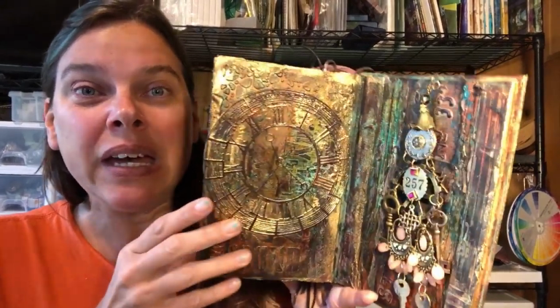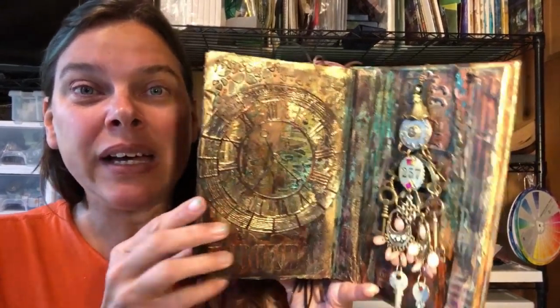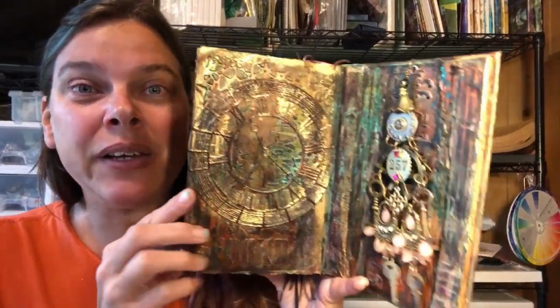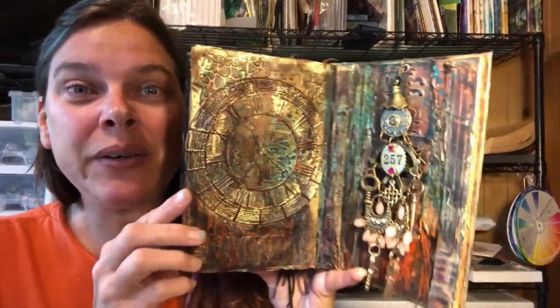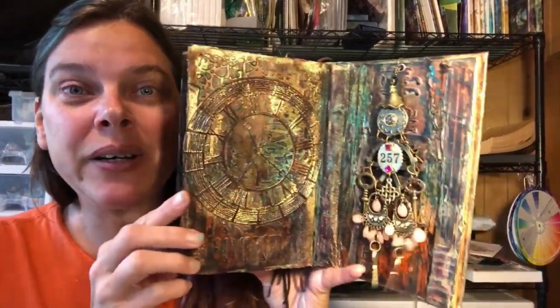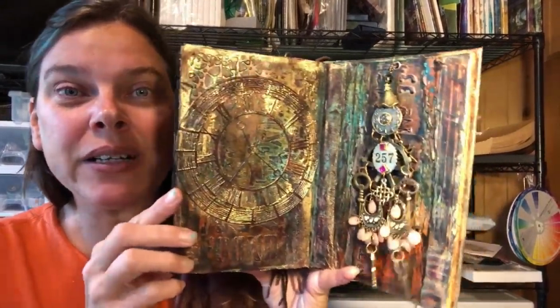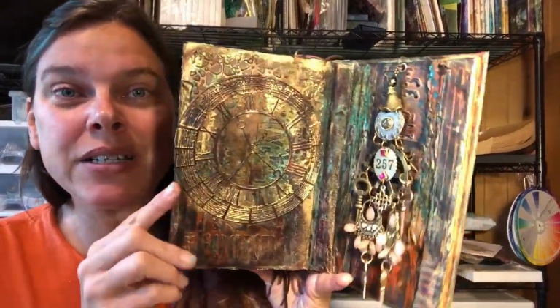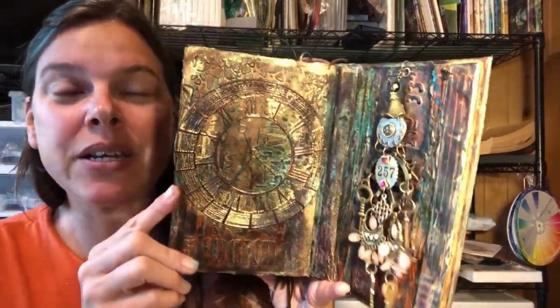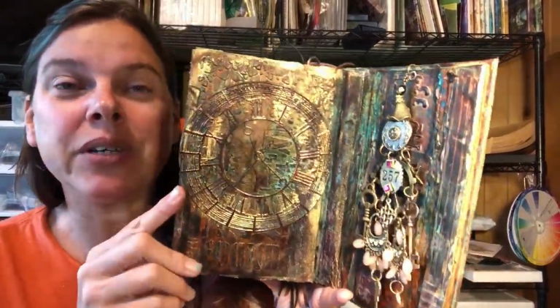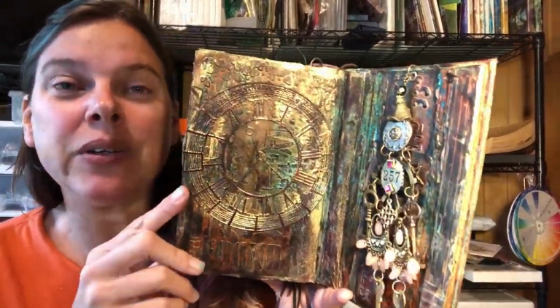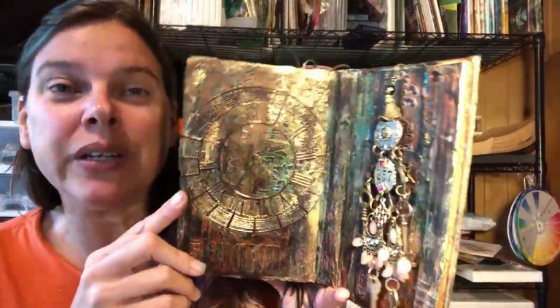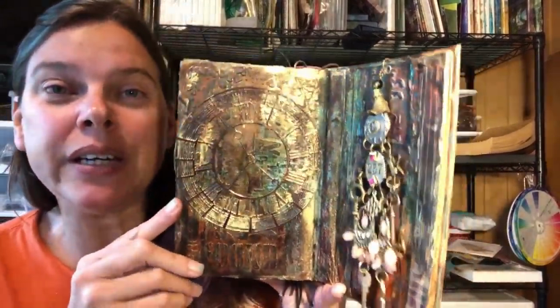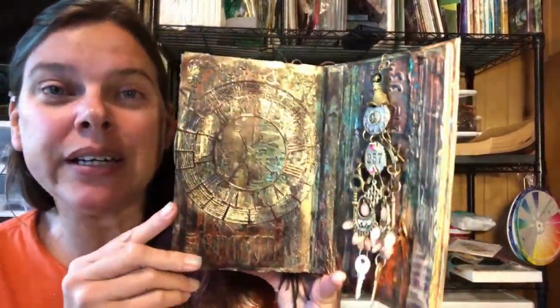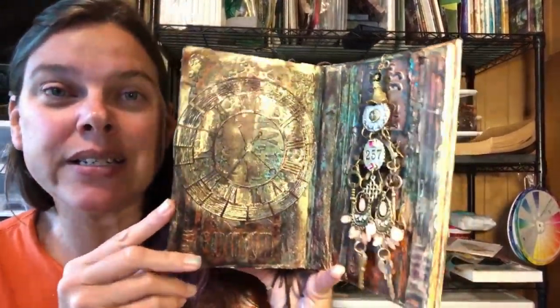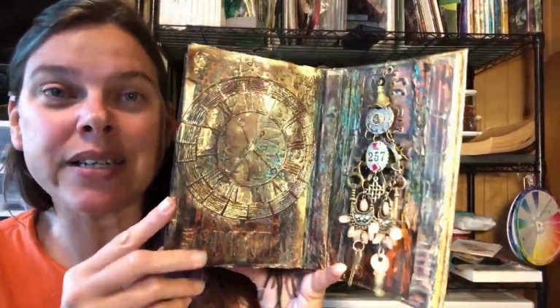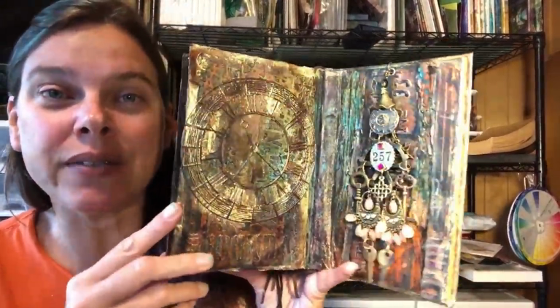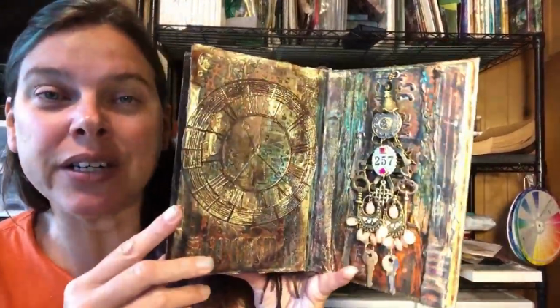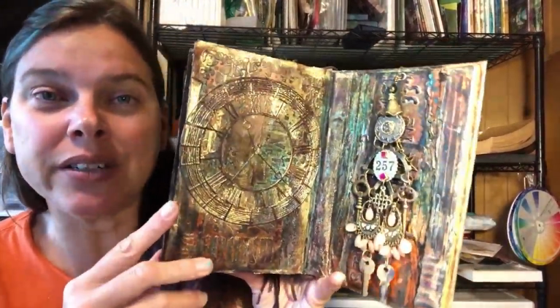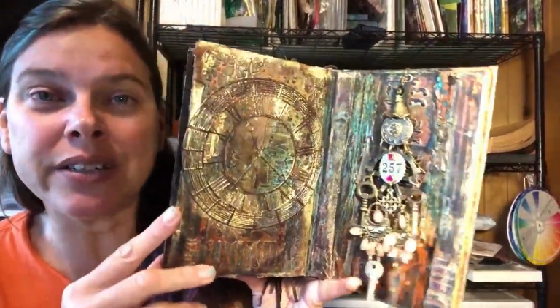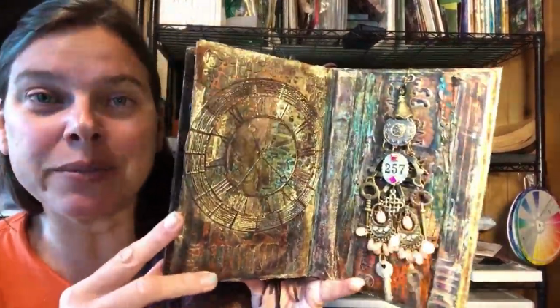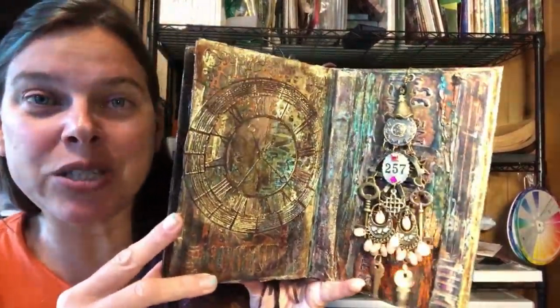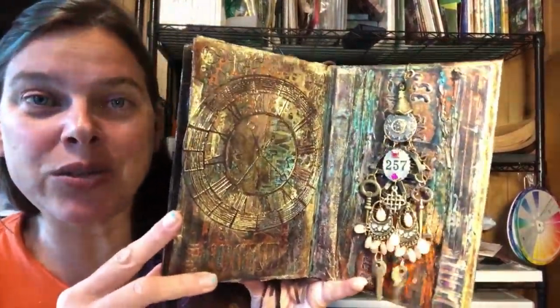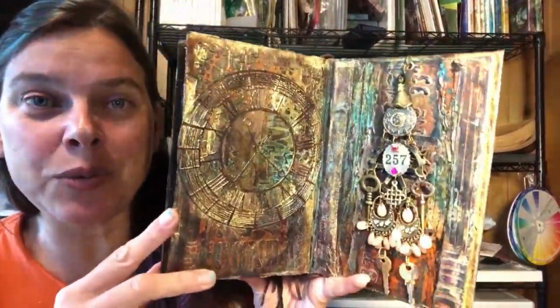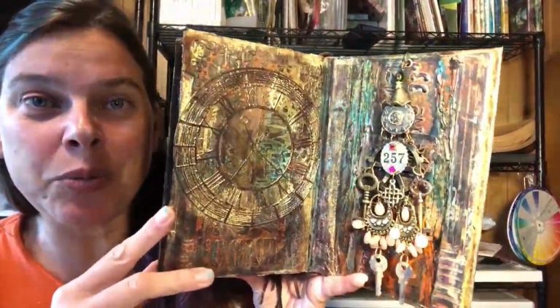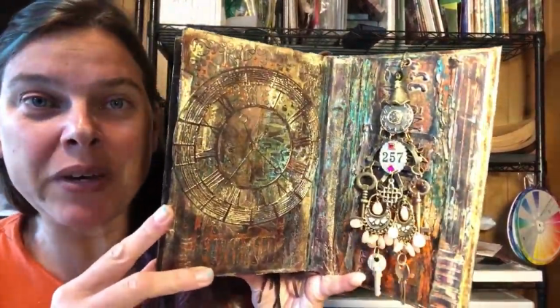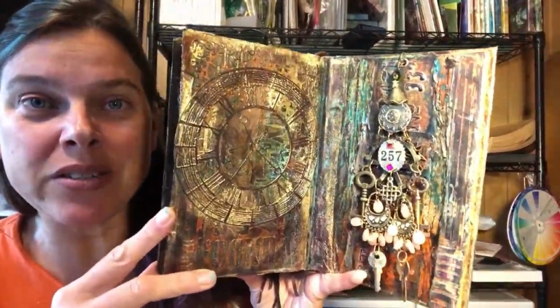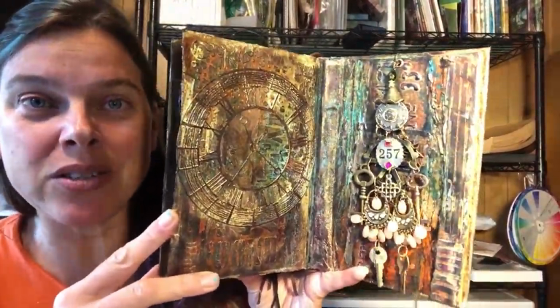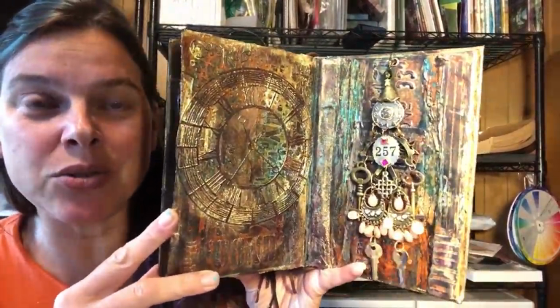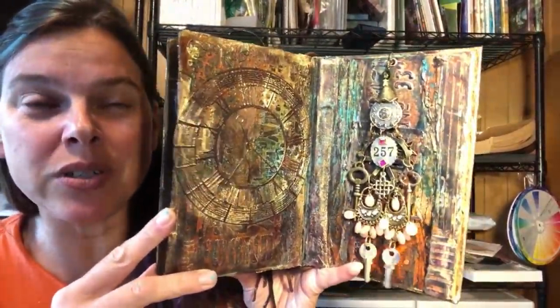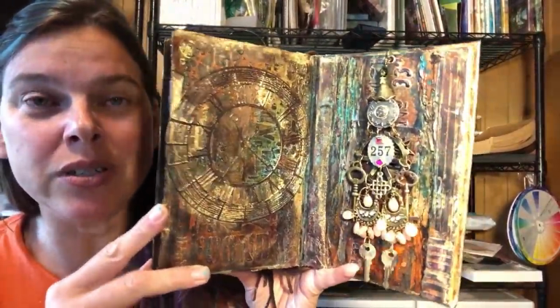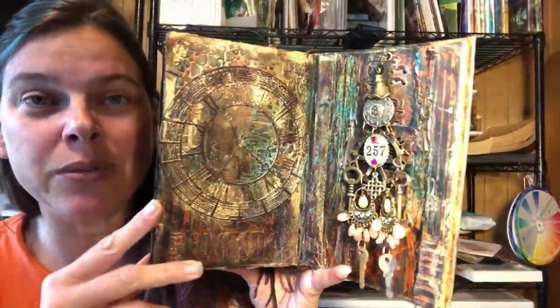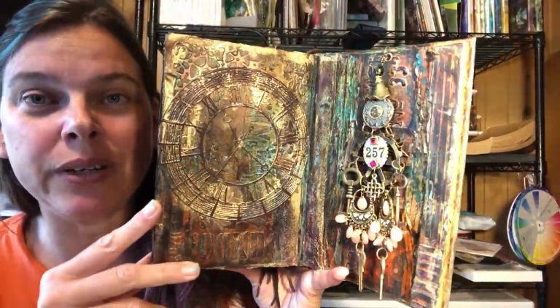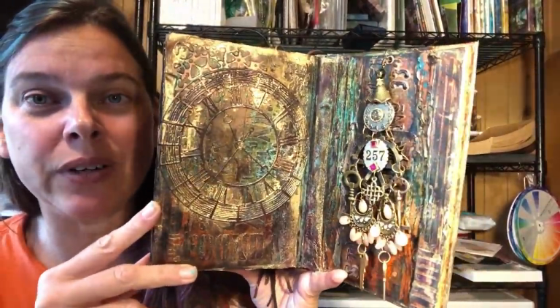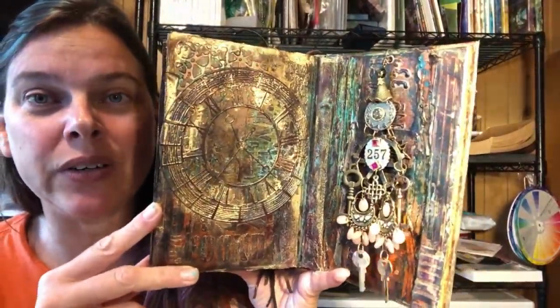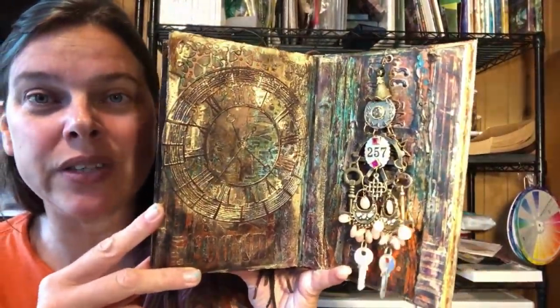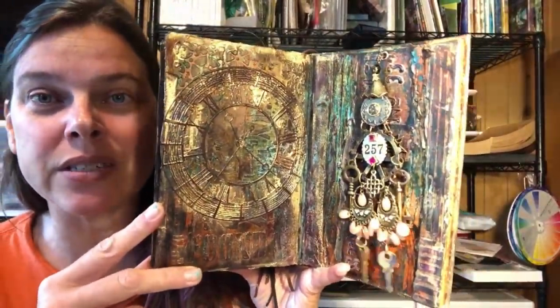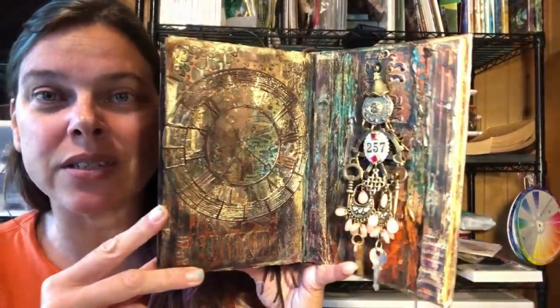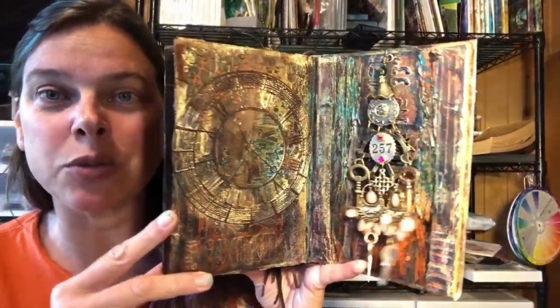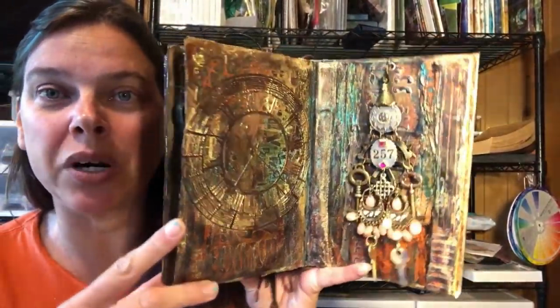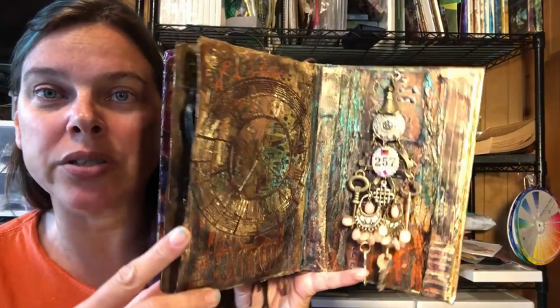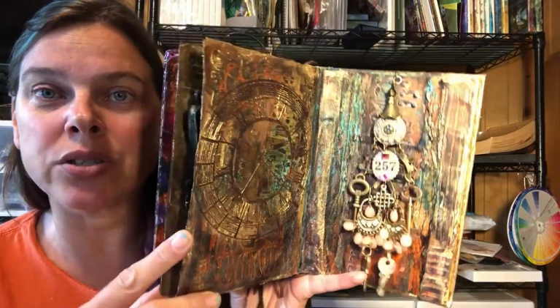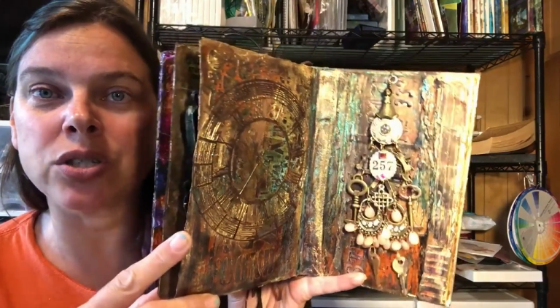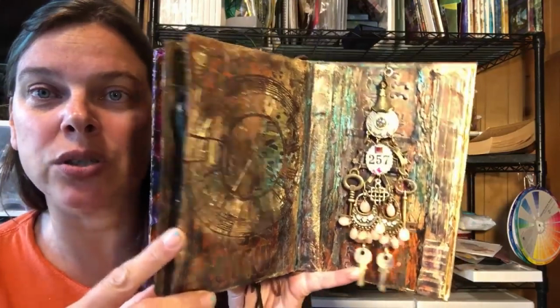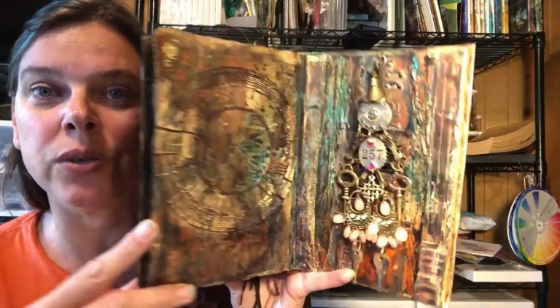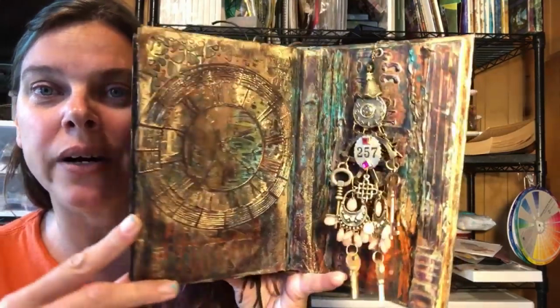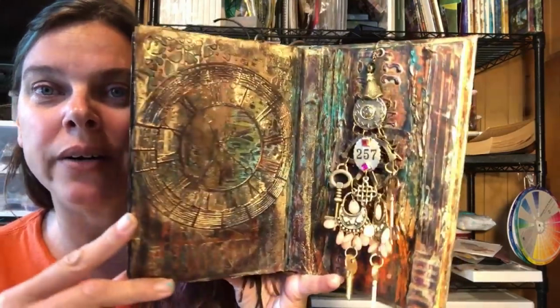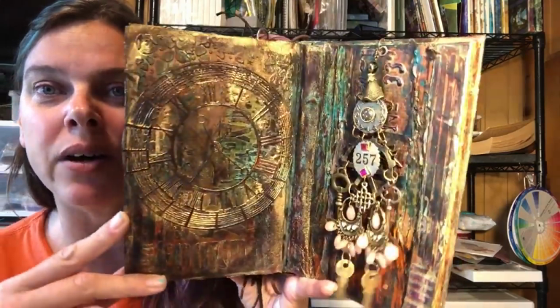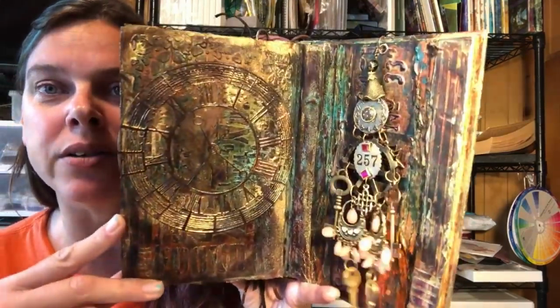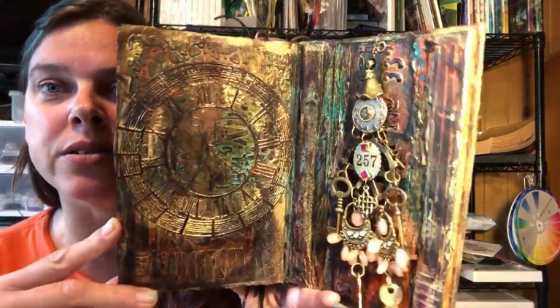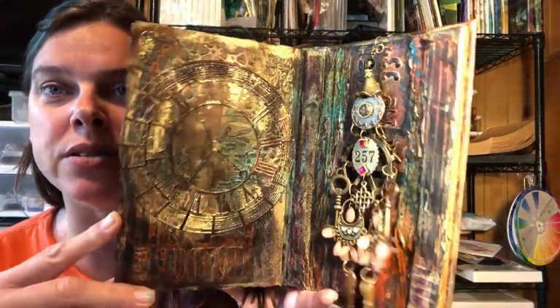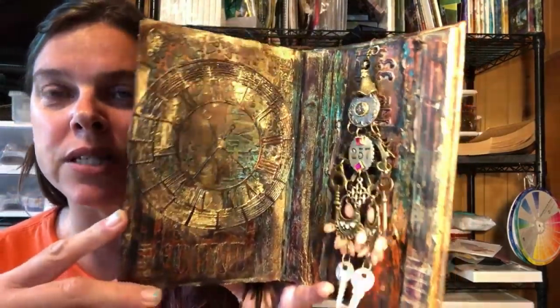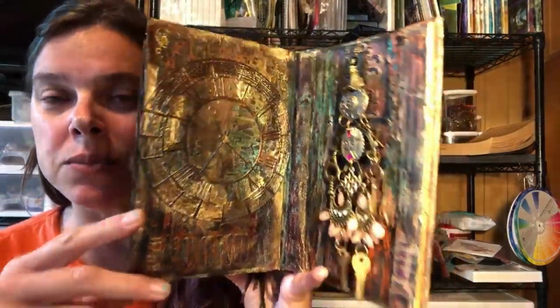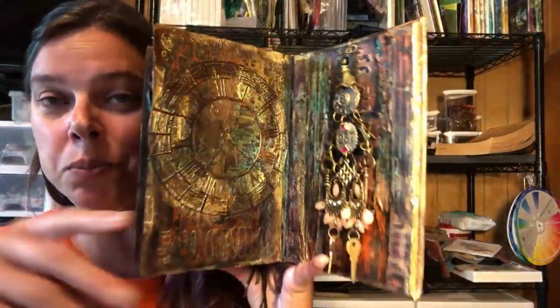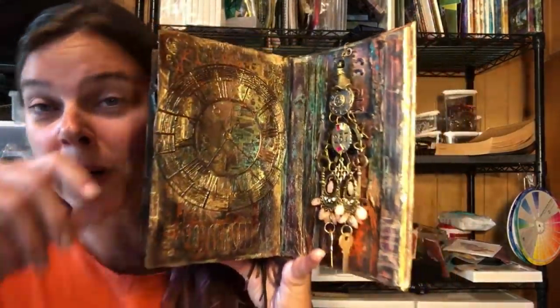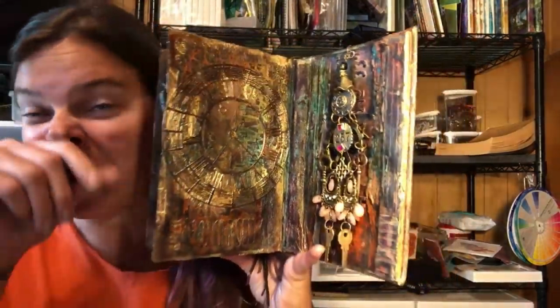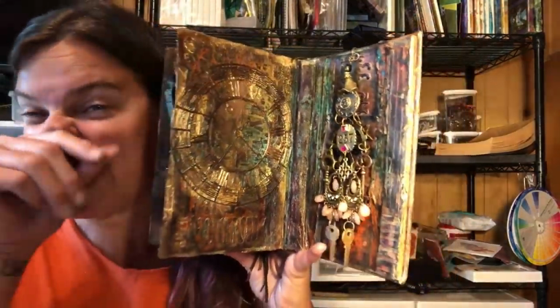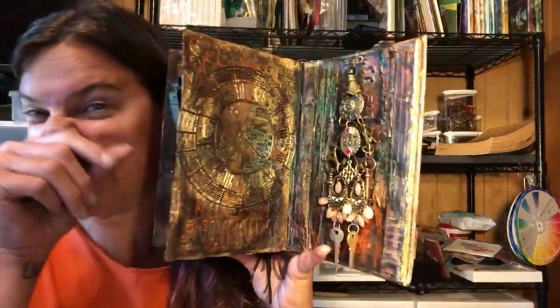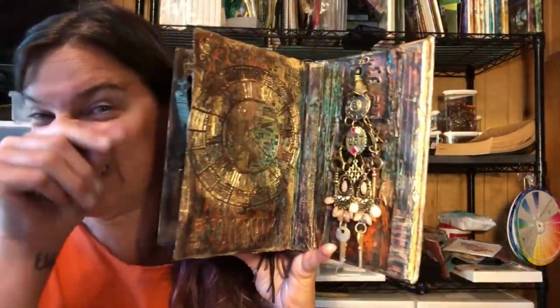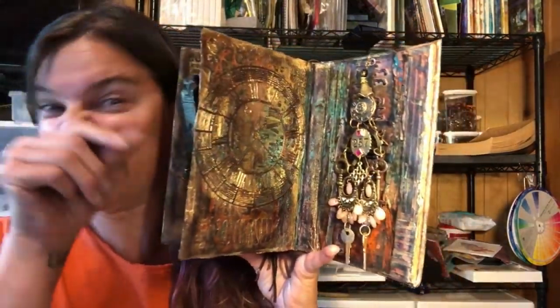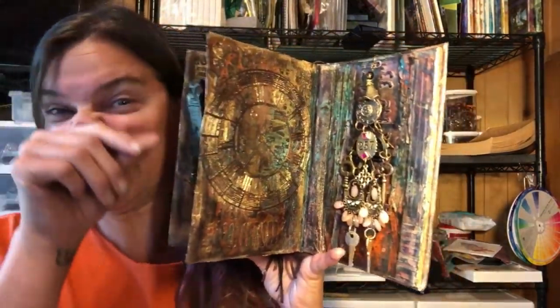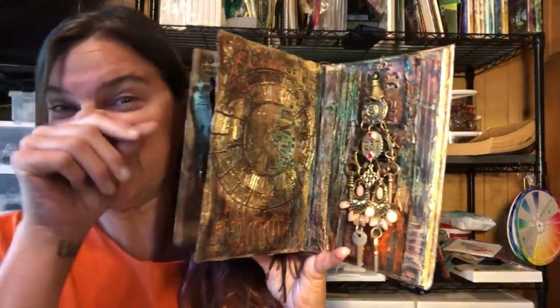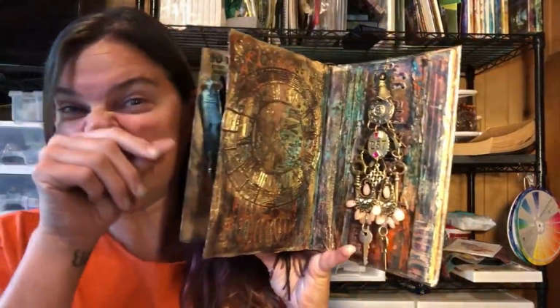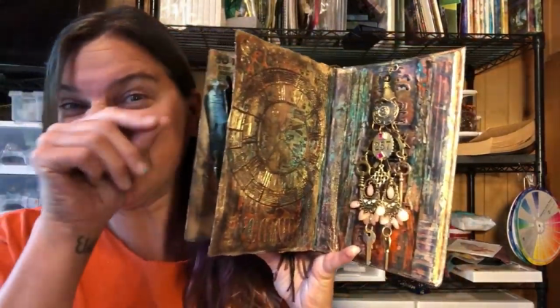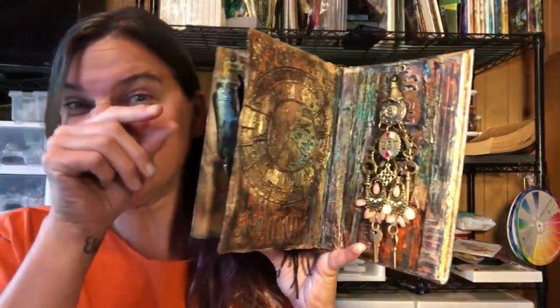Hello artists, how are you today? Stephanie Ony coming to you from the banks of the Trinity River. This is part two of our steampunk girl.